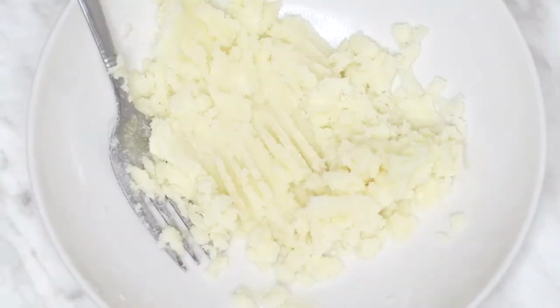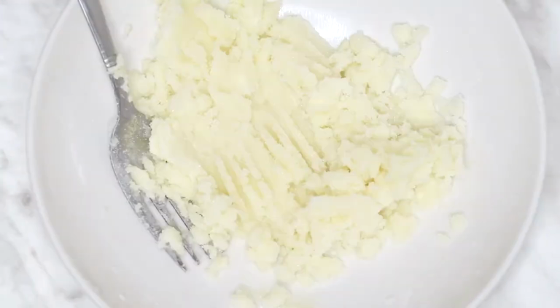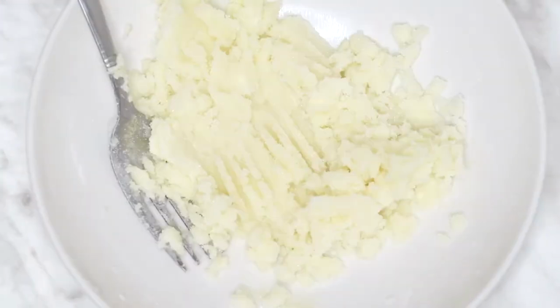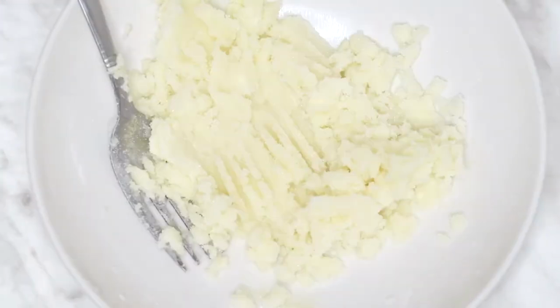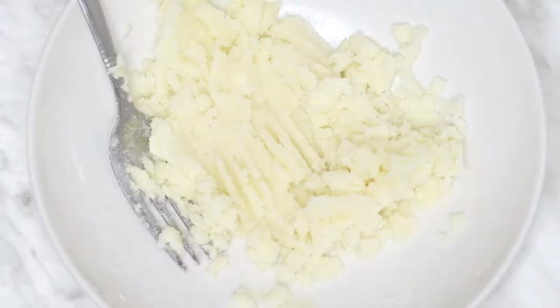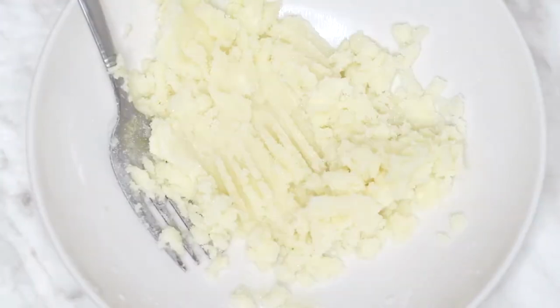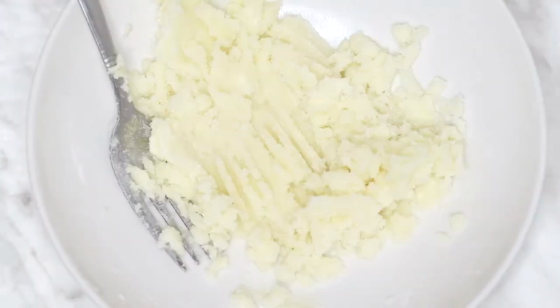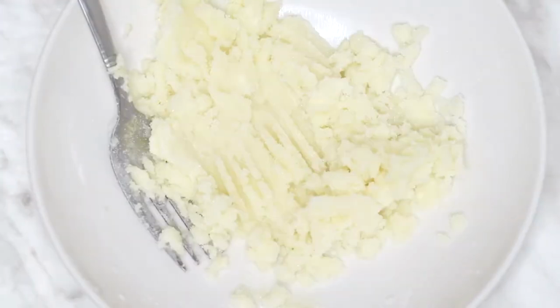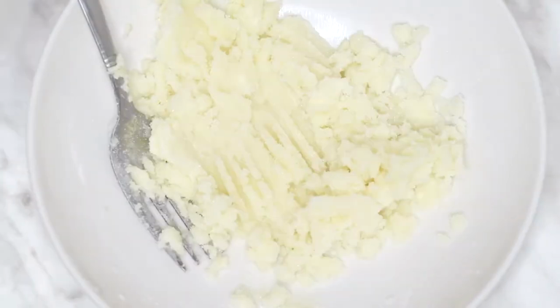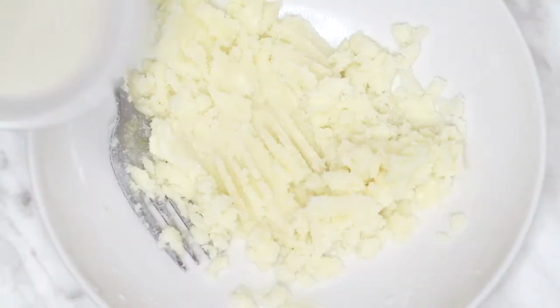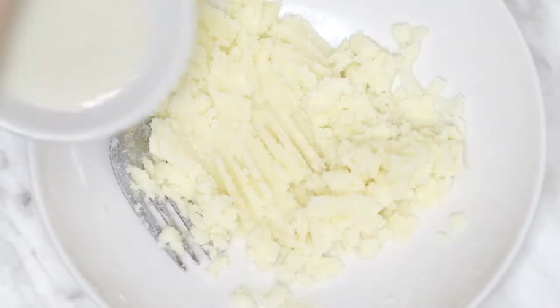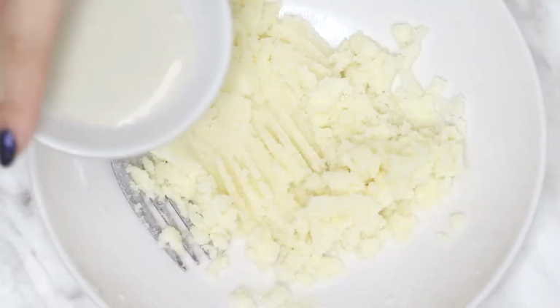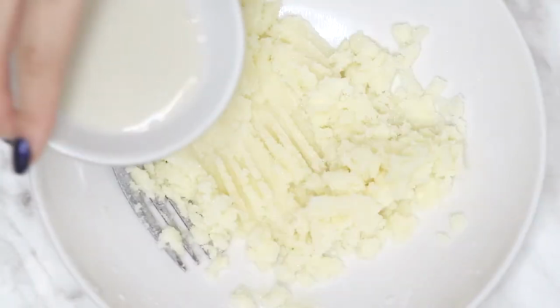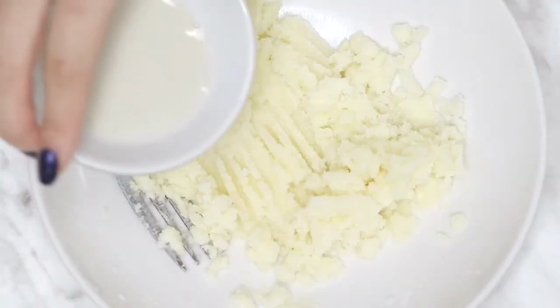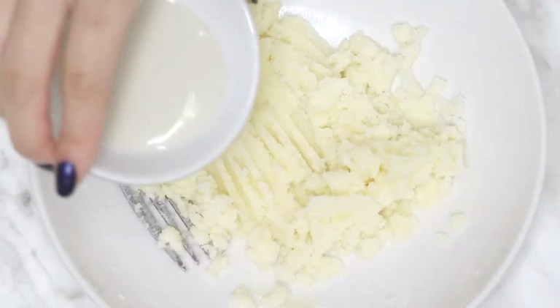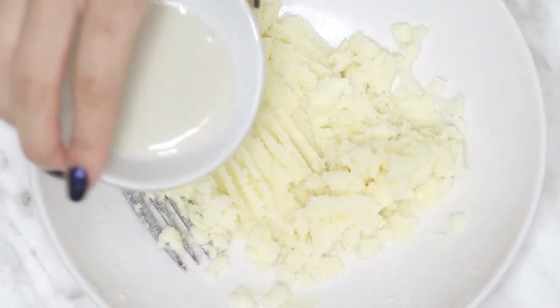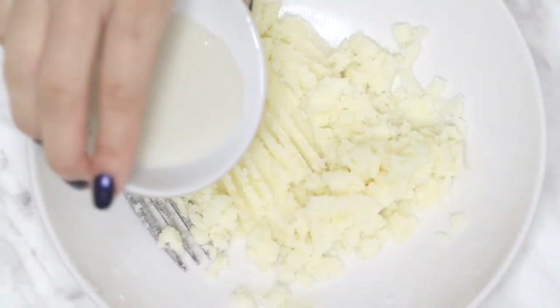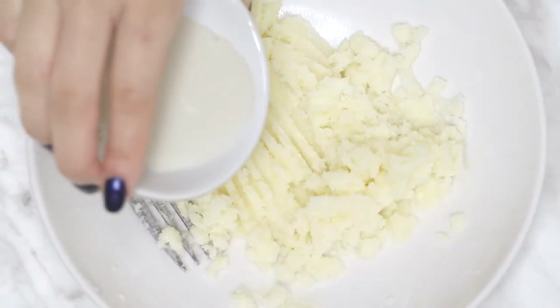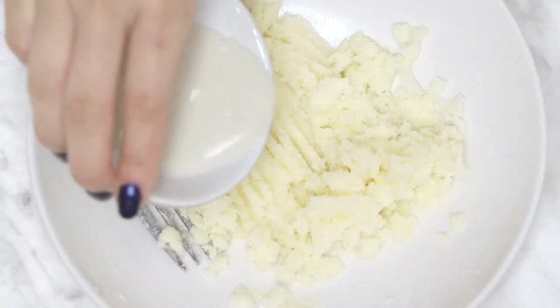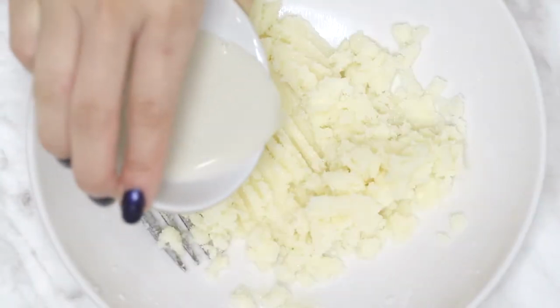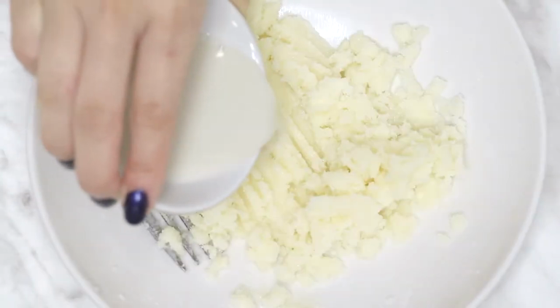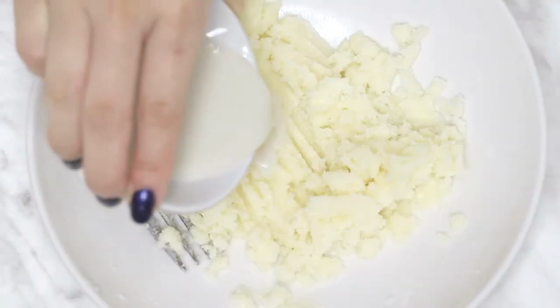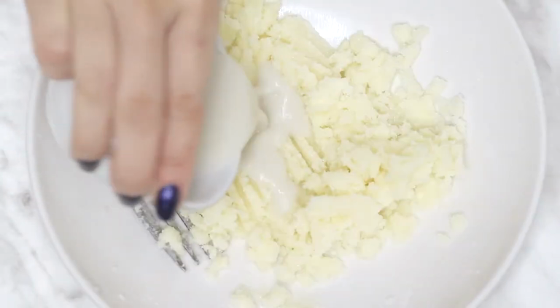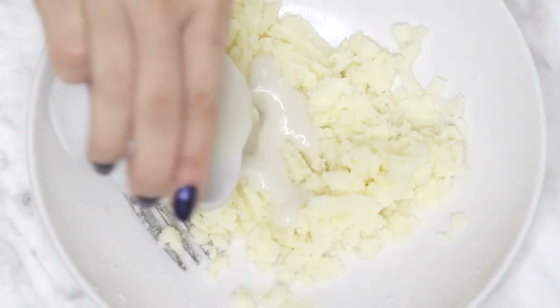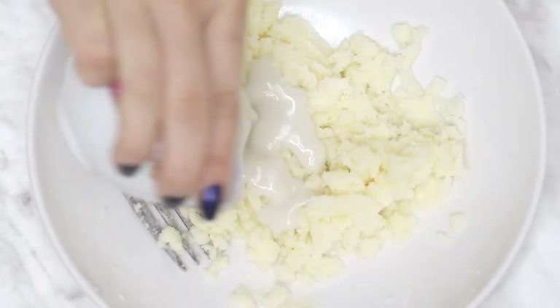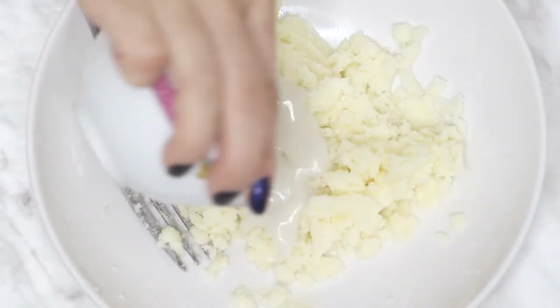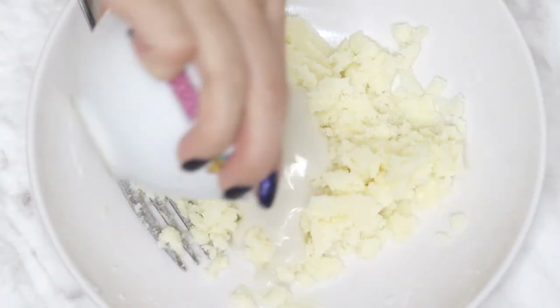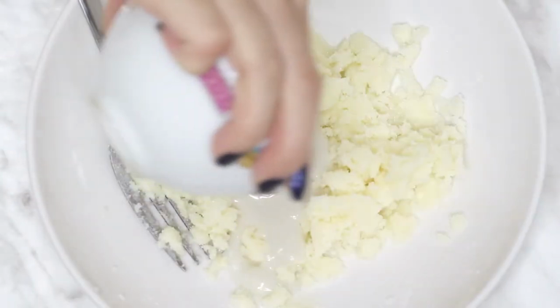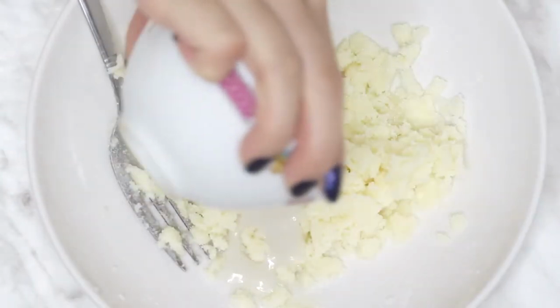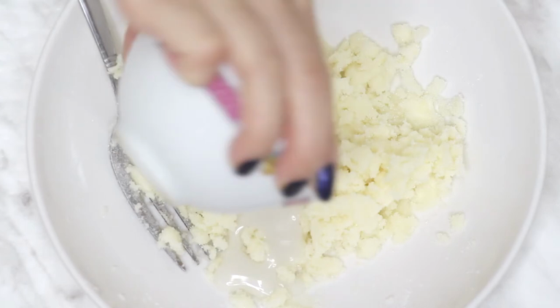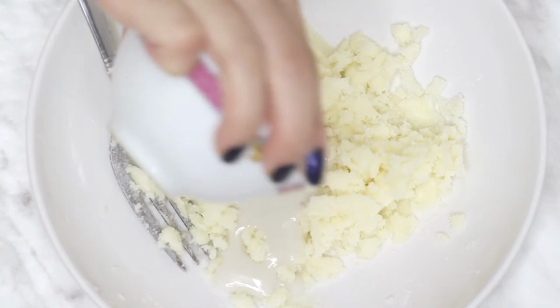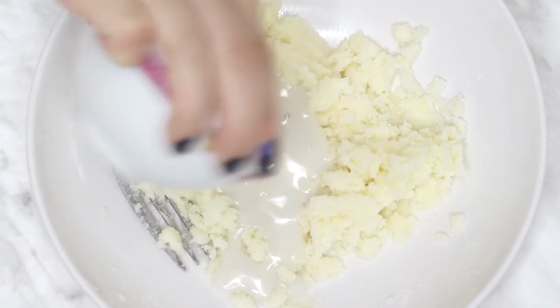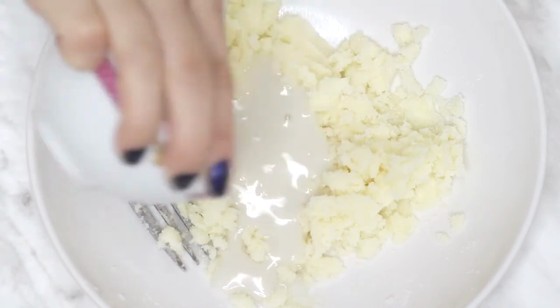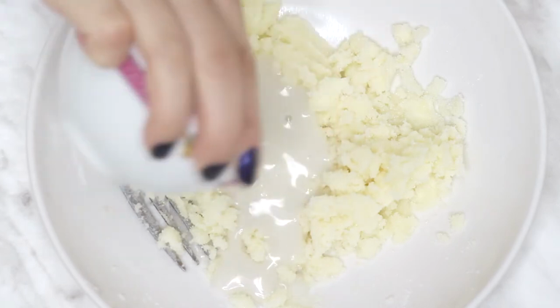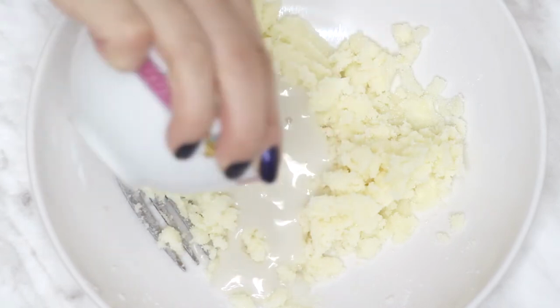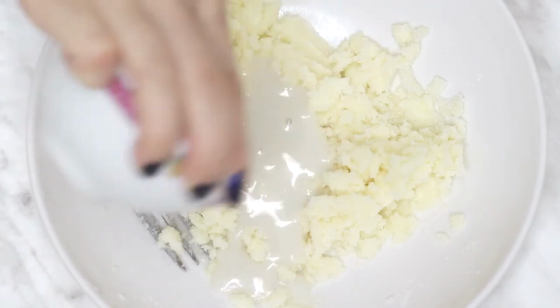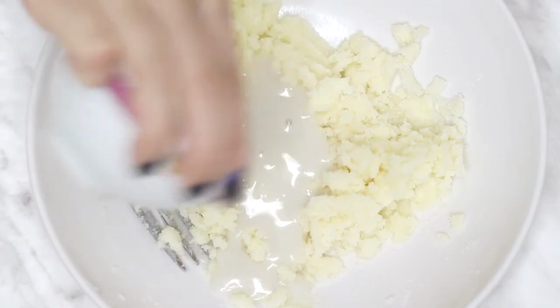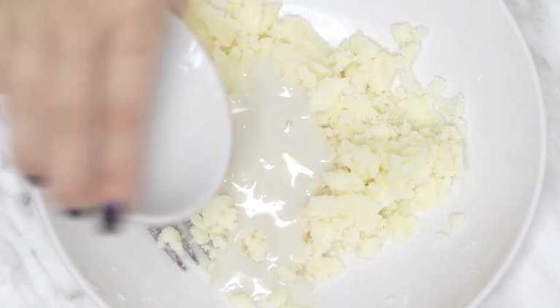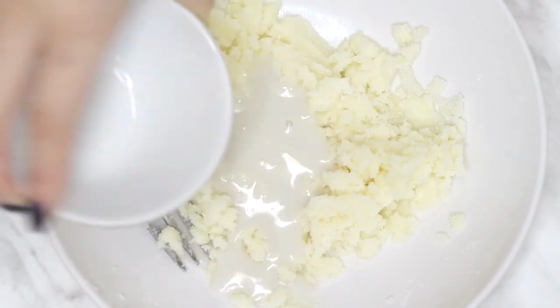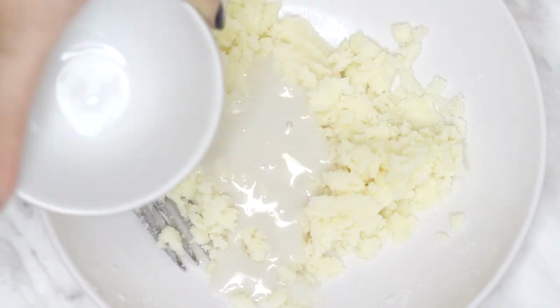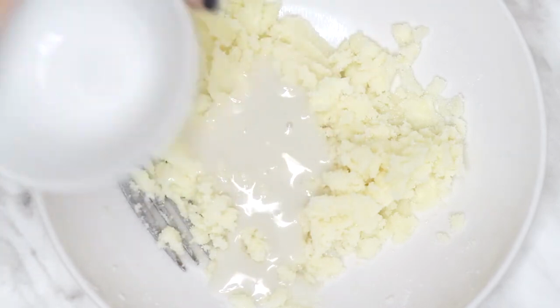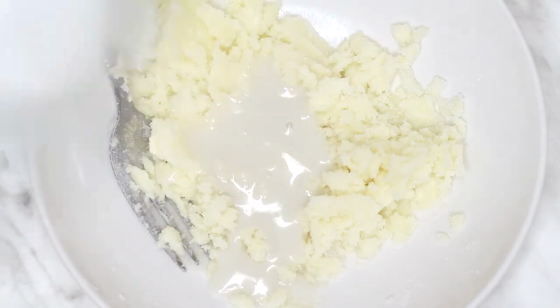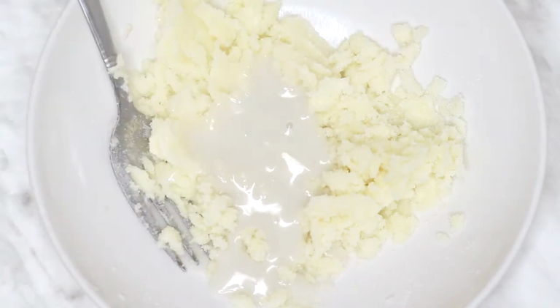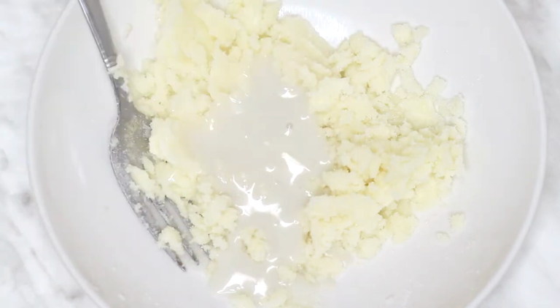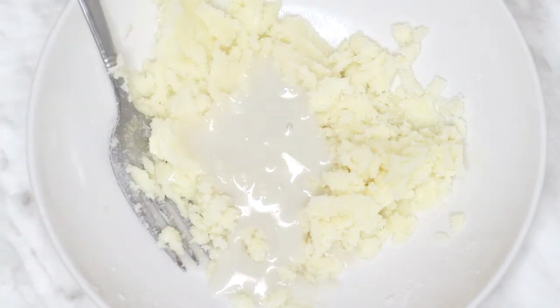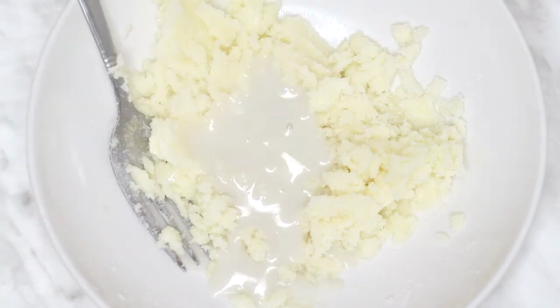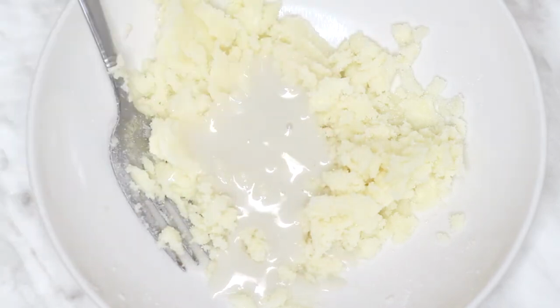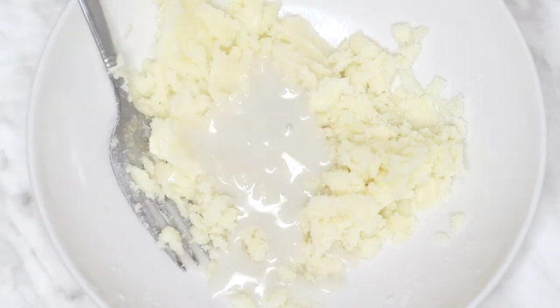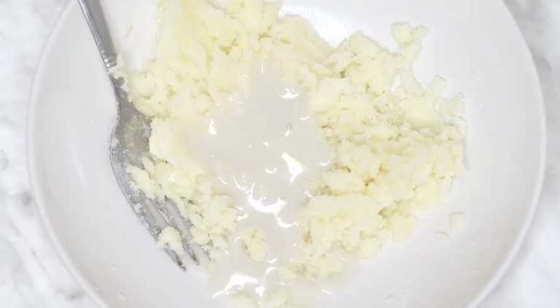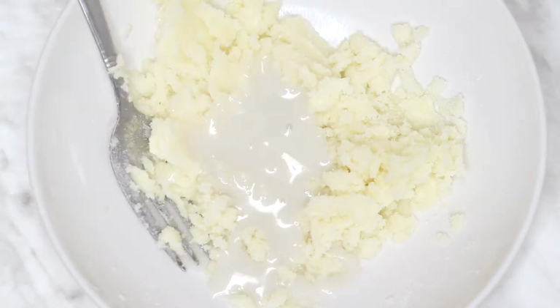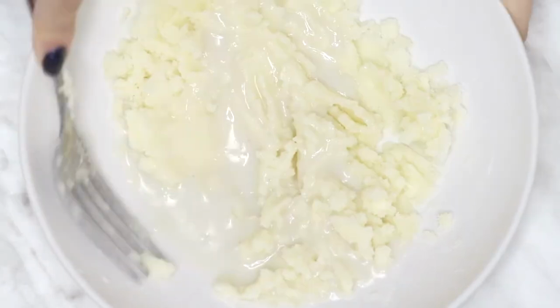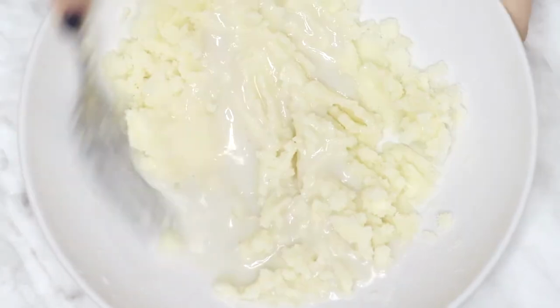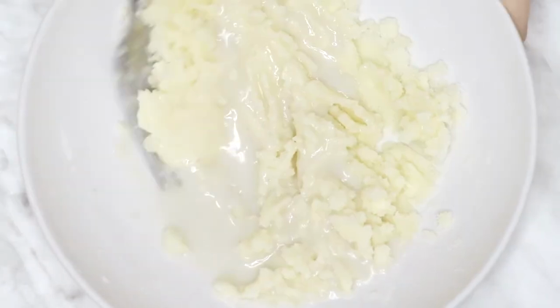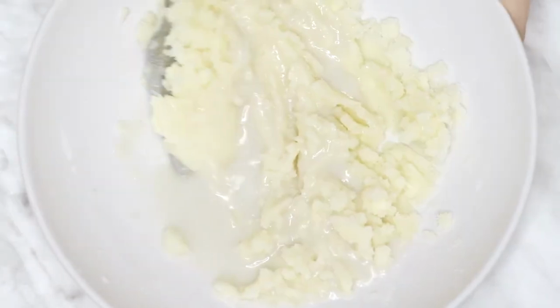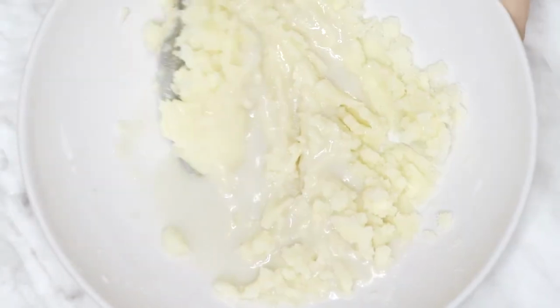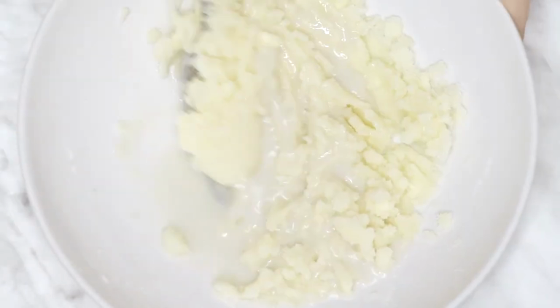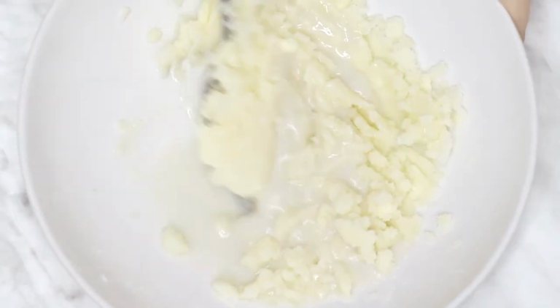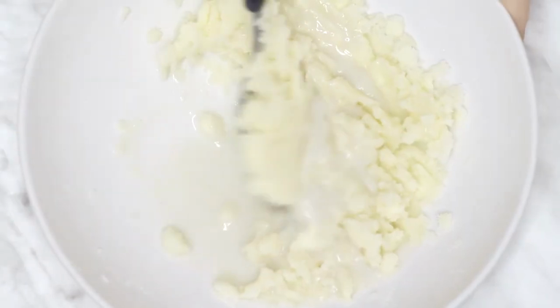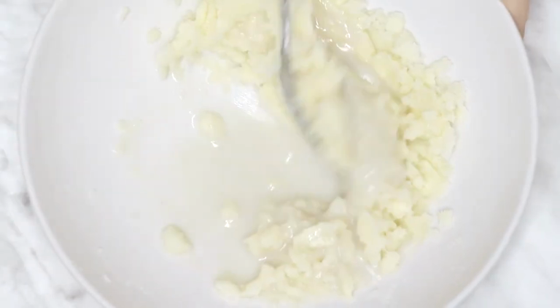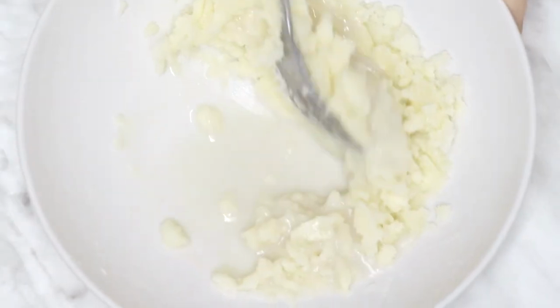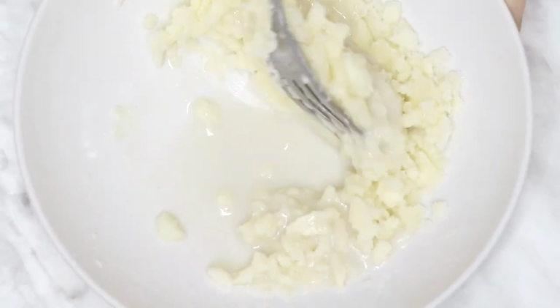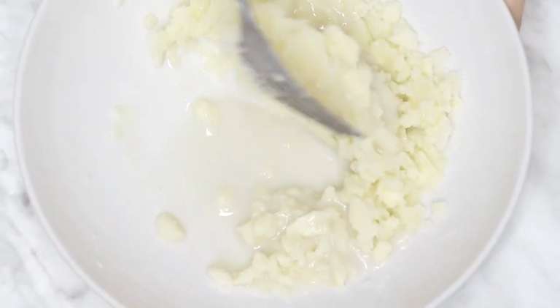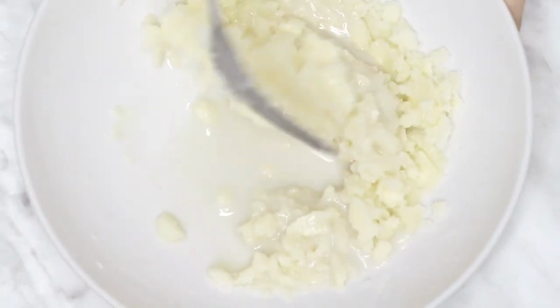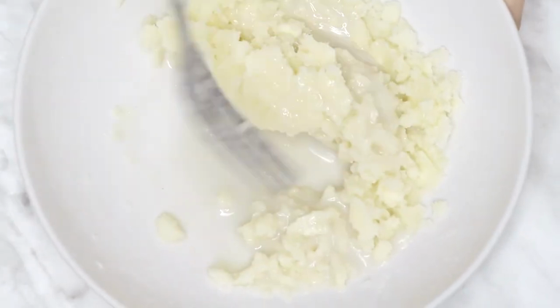Next, add in your choice of milk. I'm using almond milk just because I prefer drinking that, and then just mix it all together again.